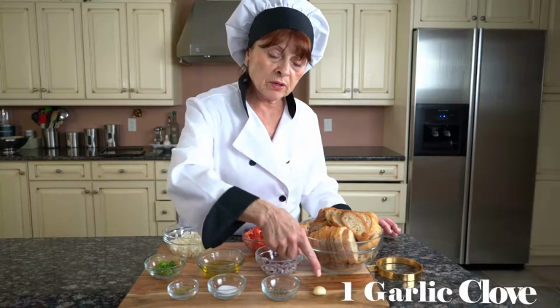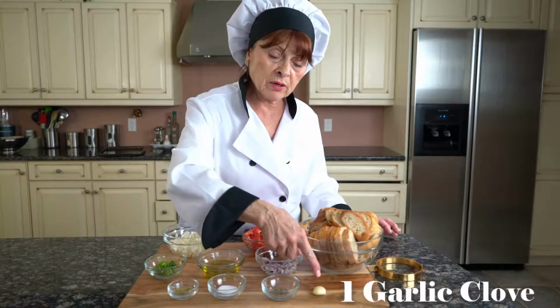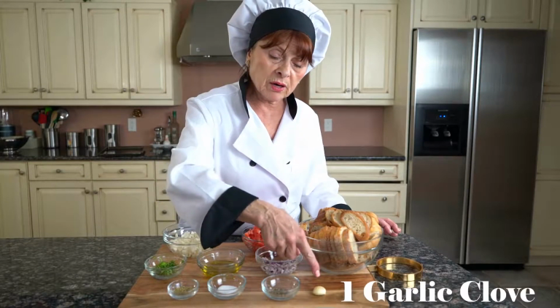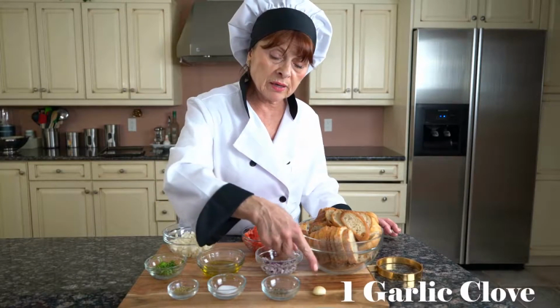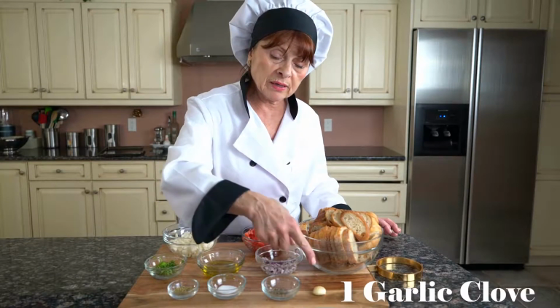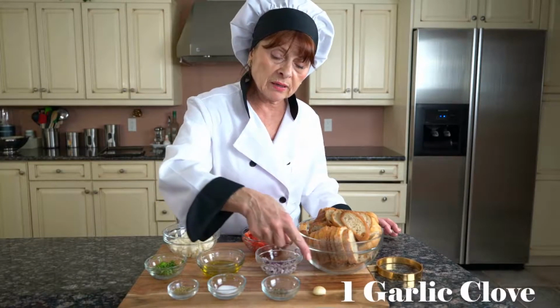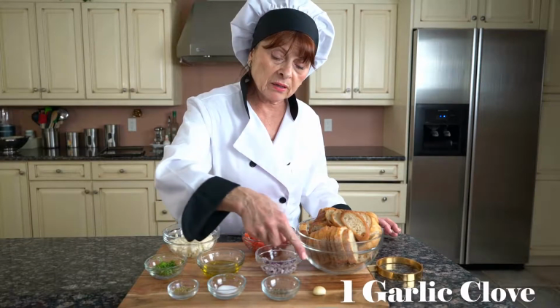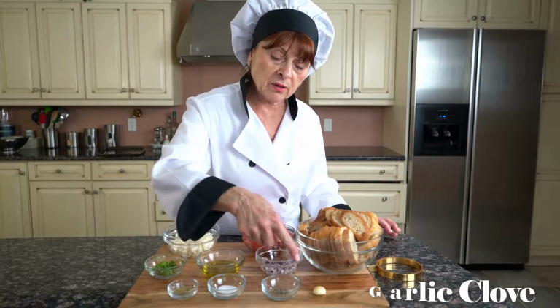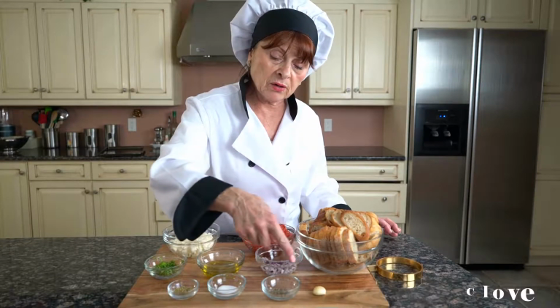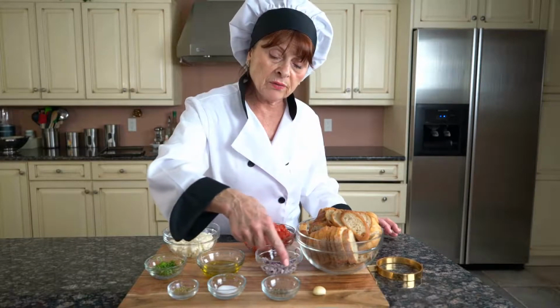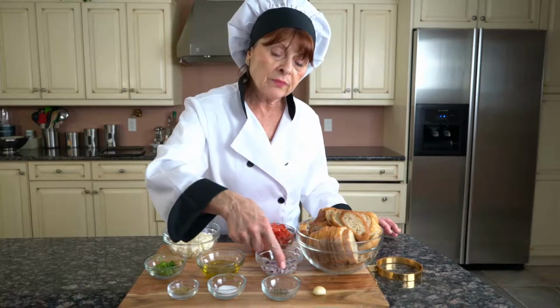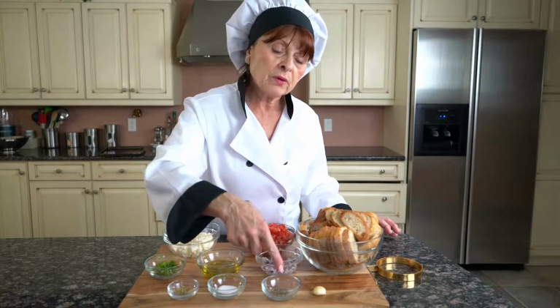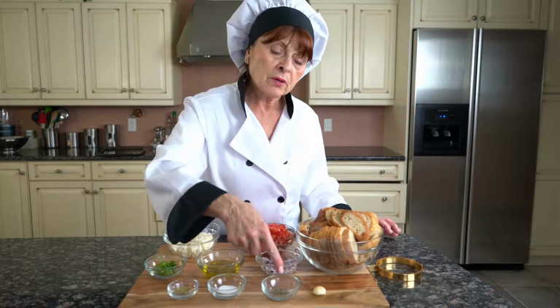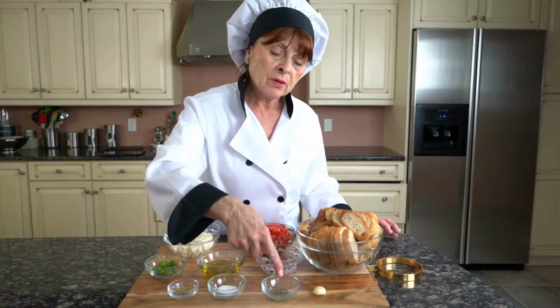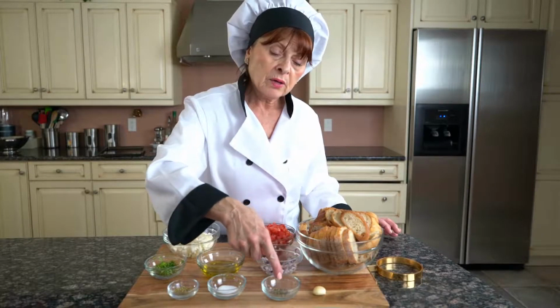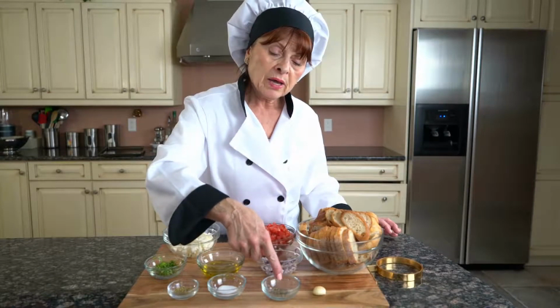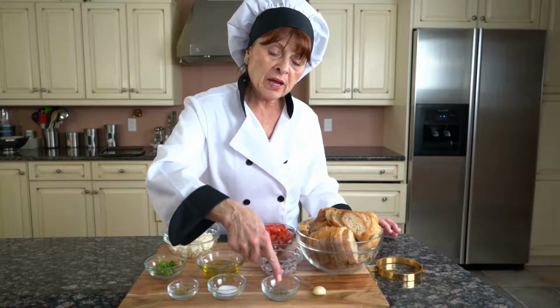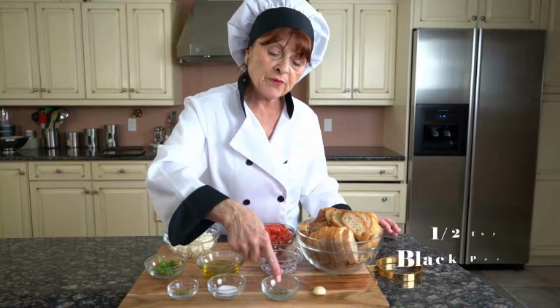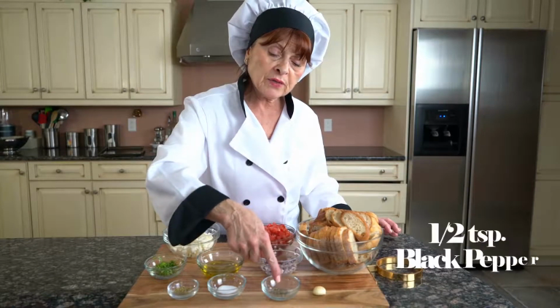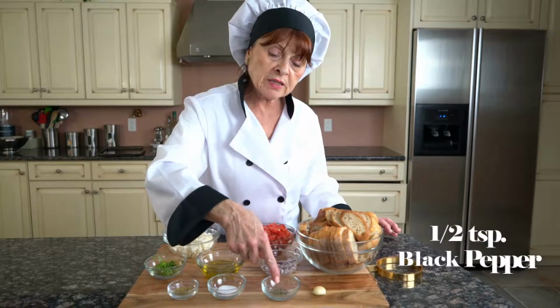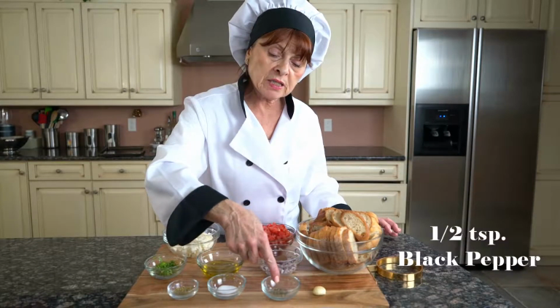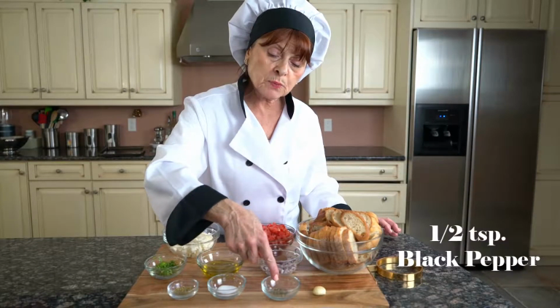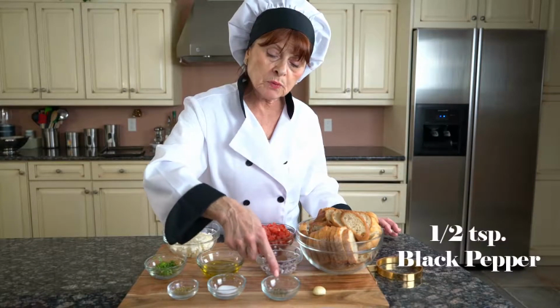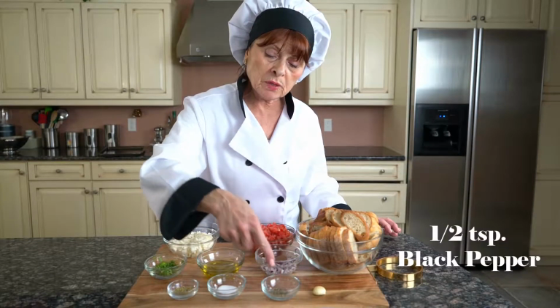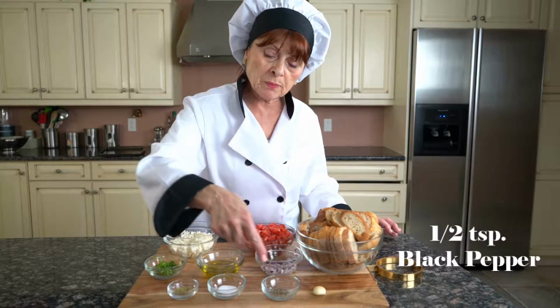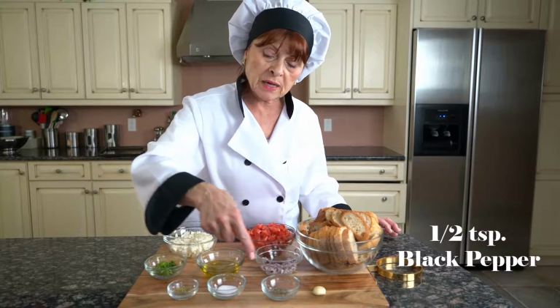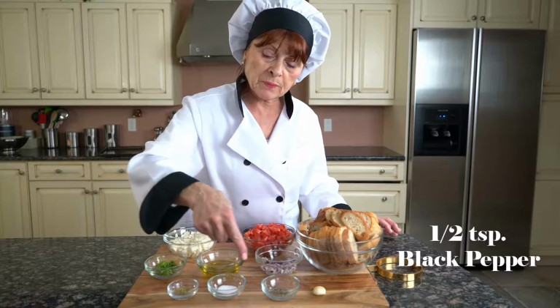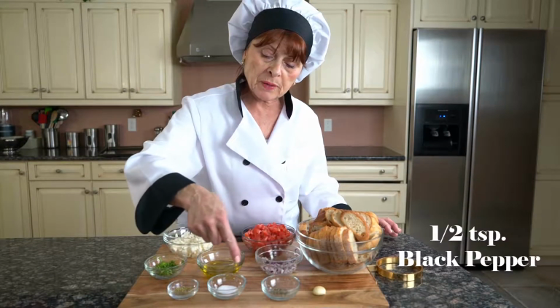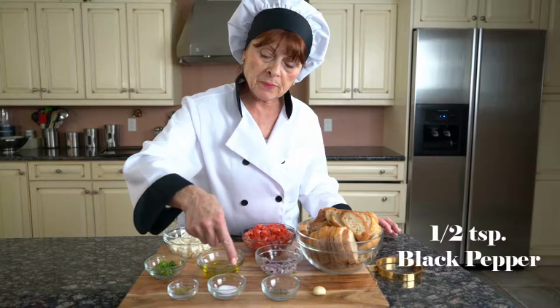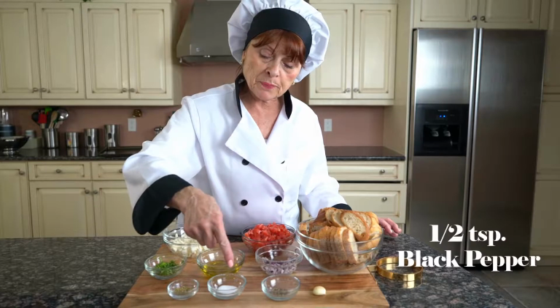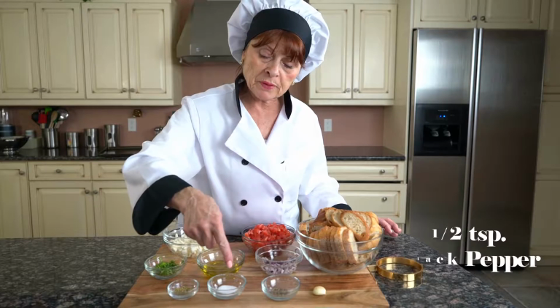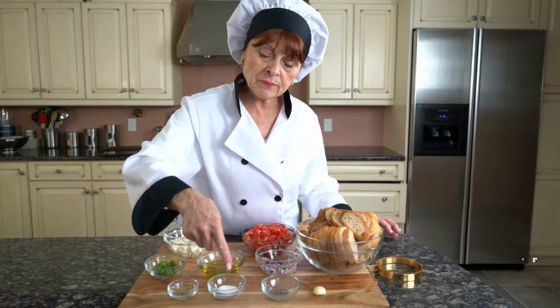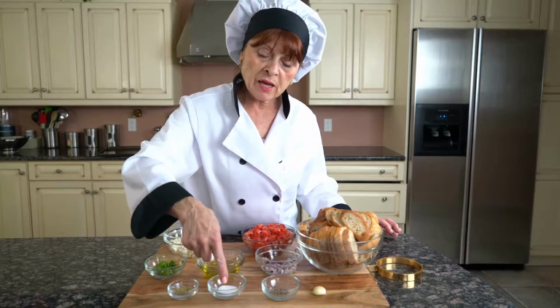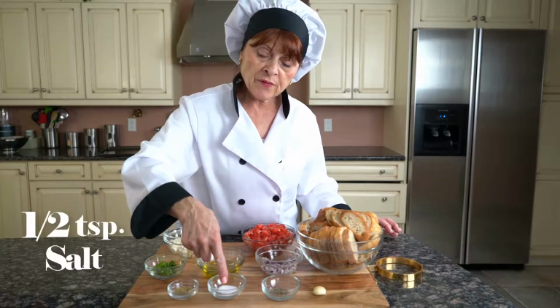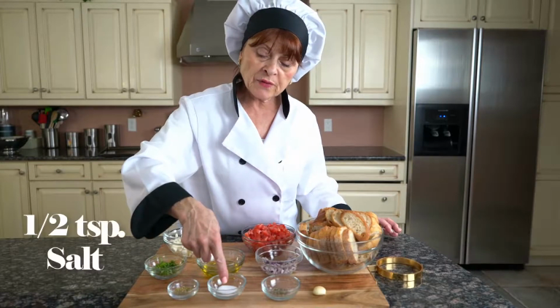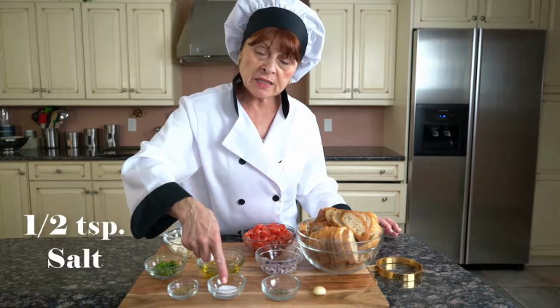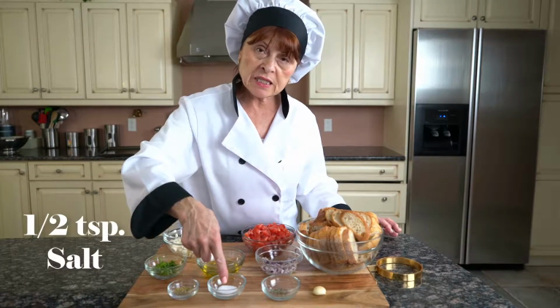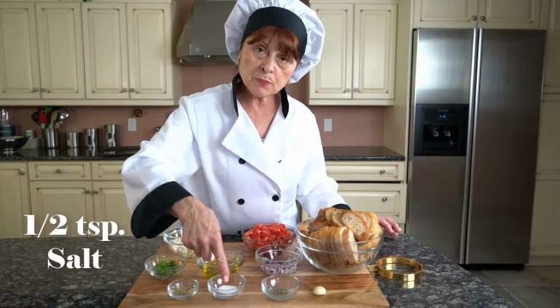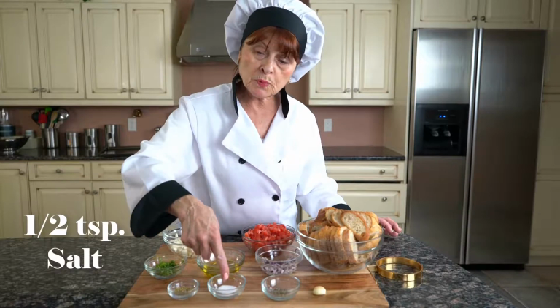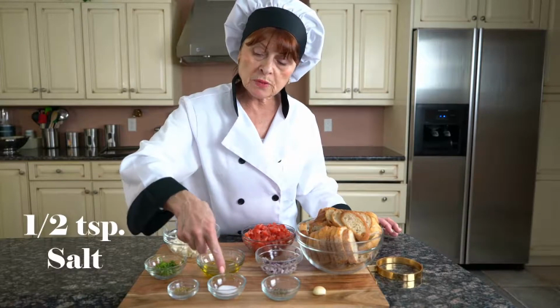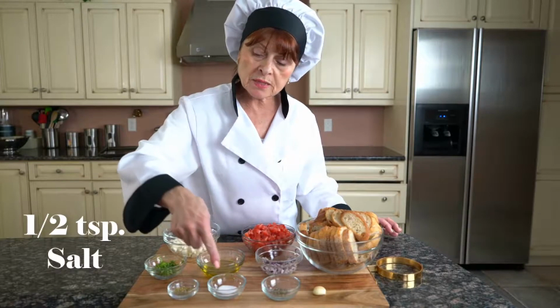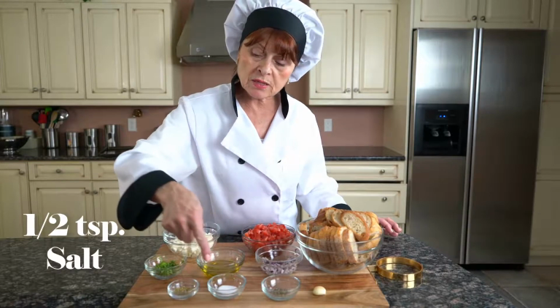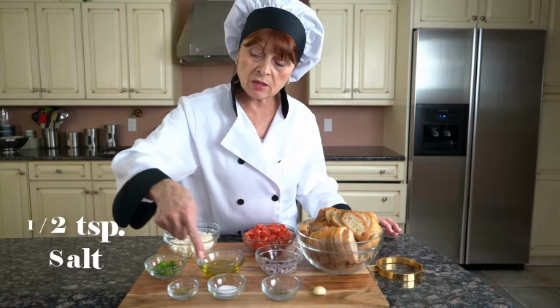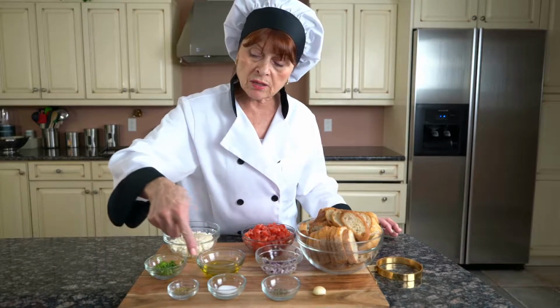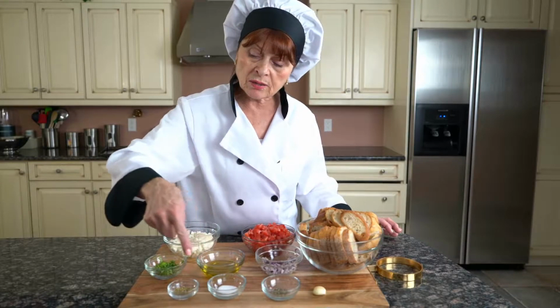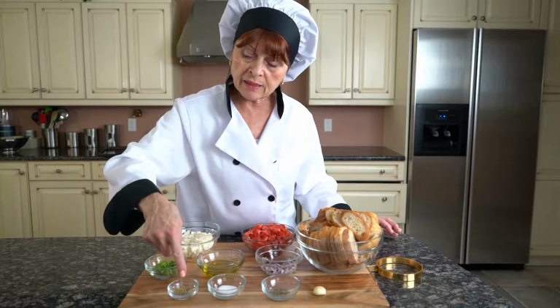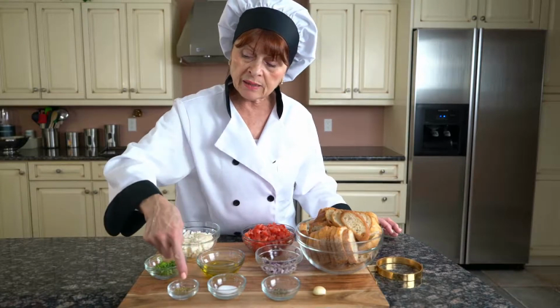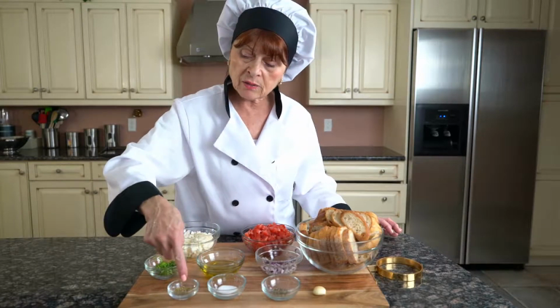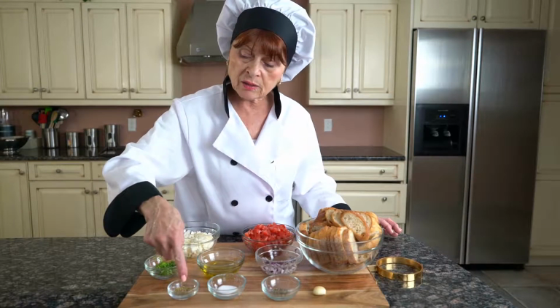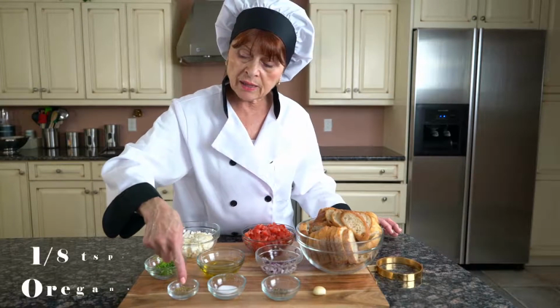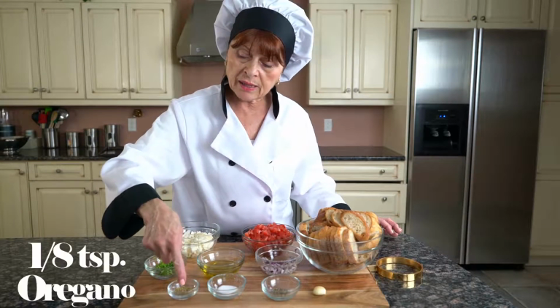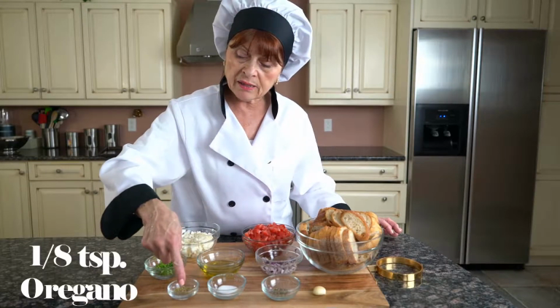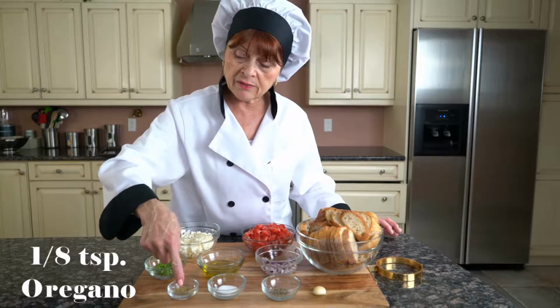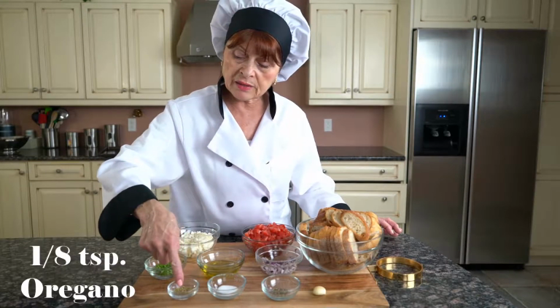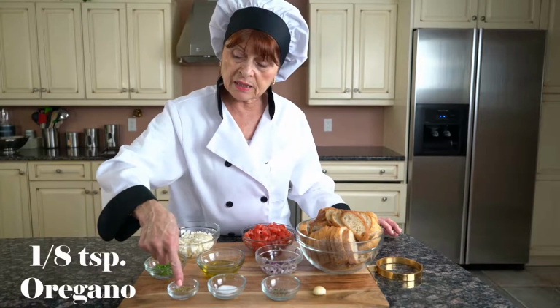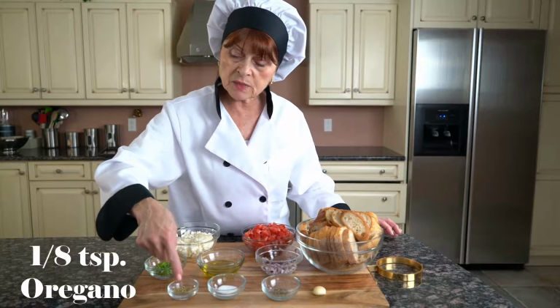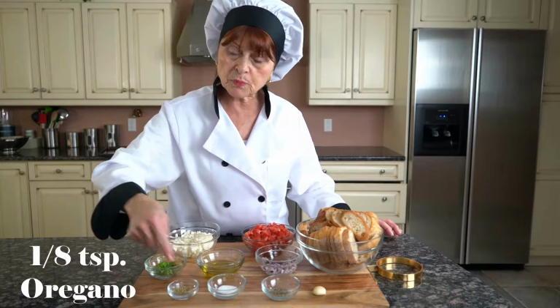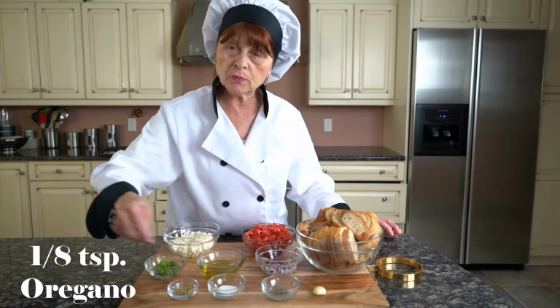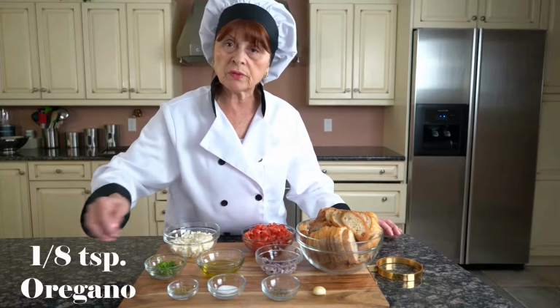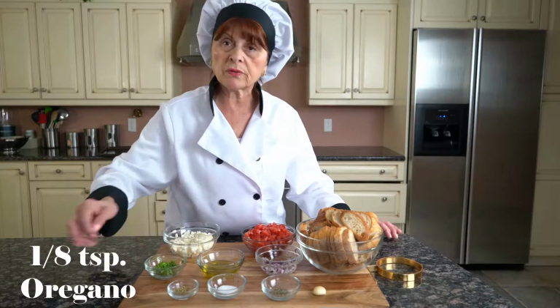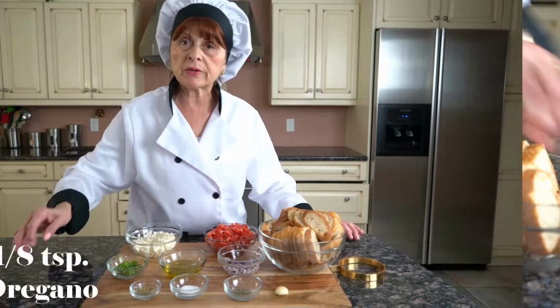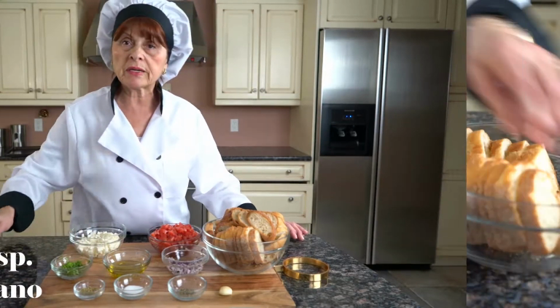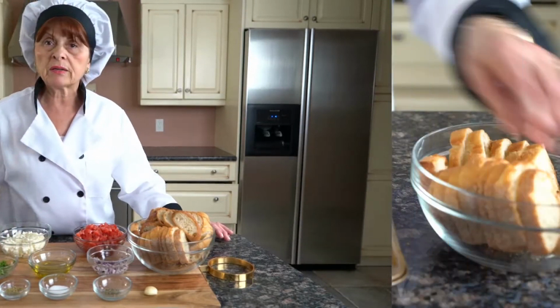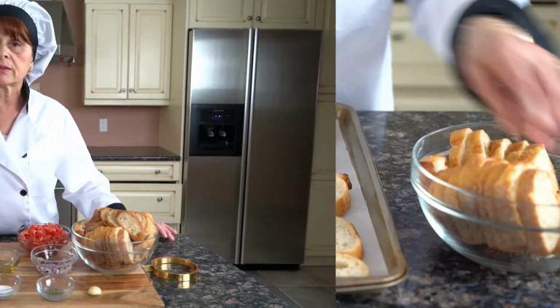One garlic clove, half a teaspoon of black pepper, half a teaspoon of salt, and an eighth of a teaspoon of oregano.